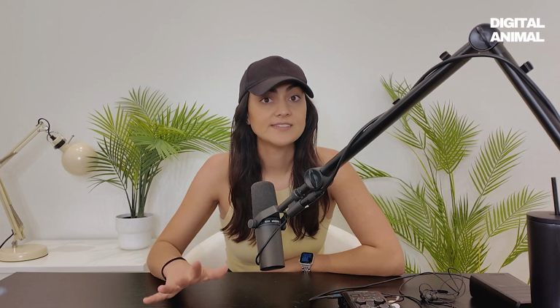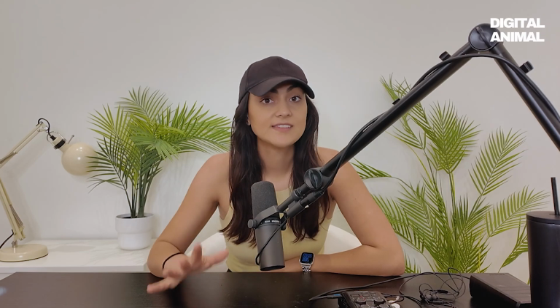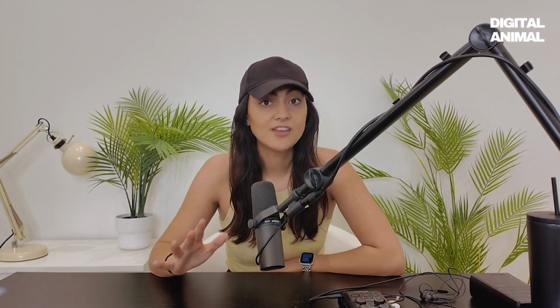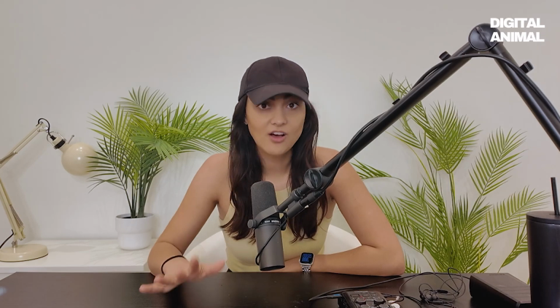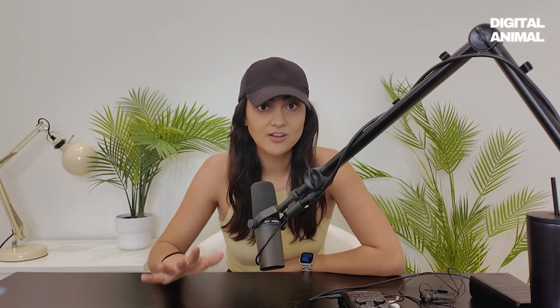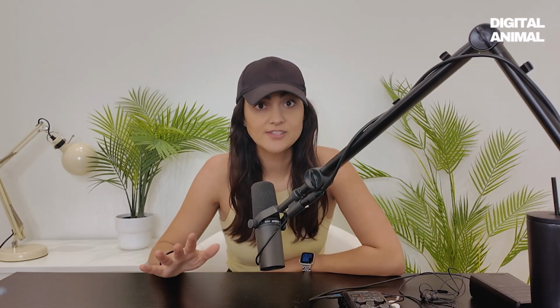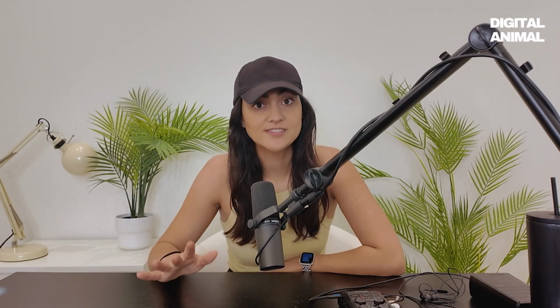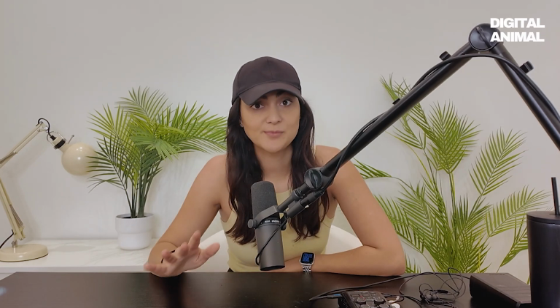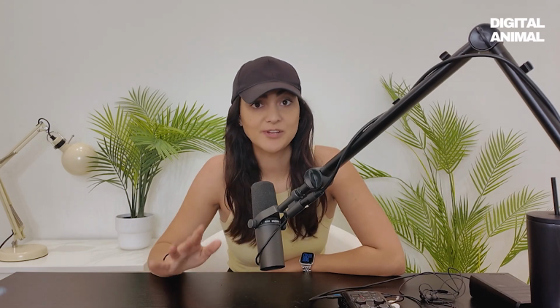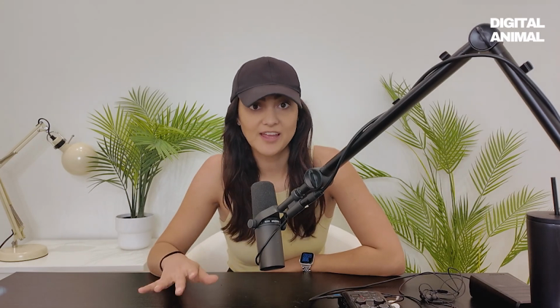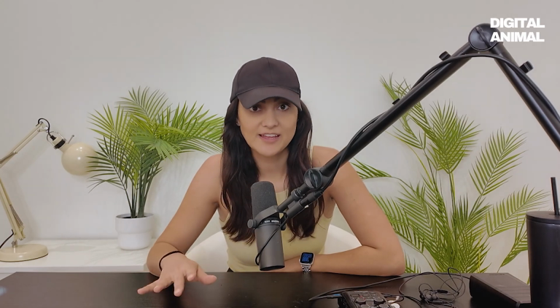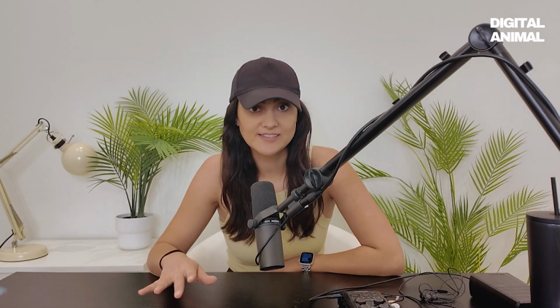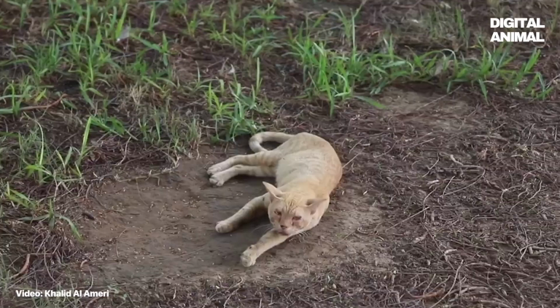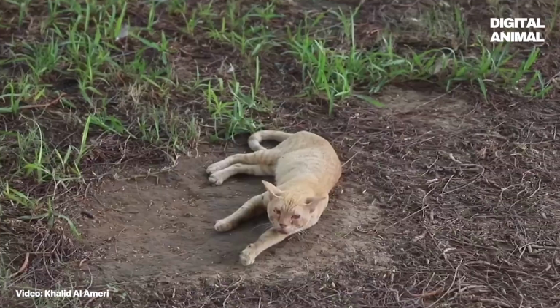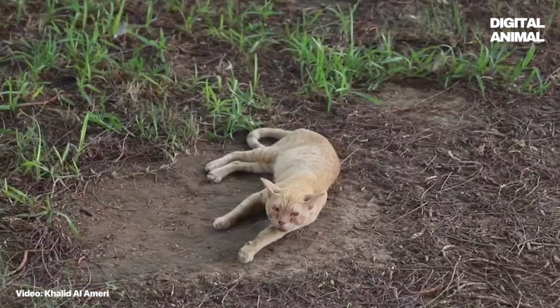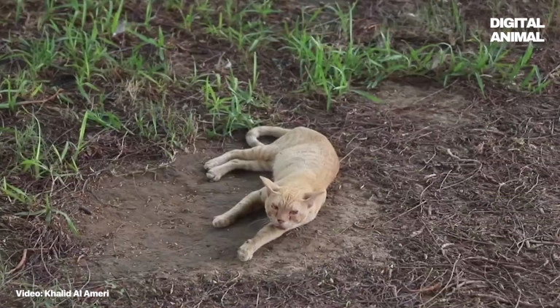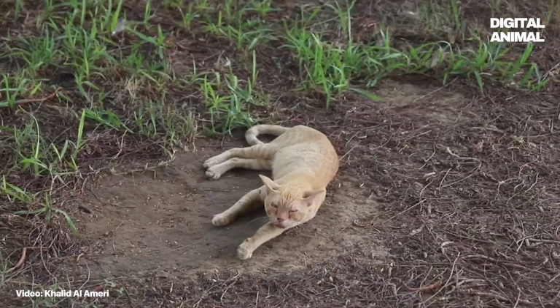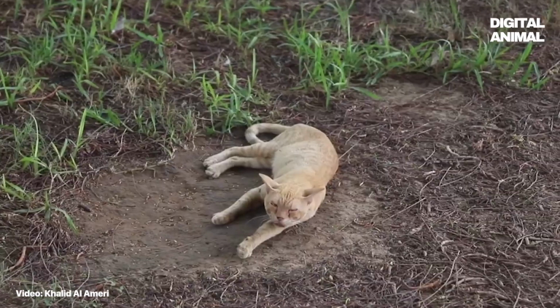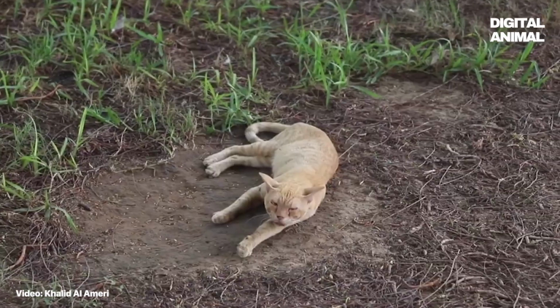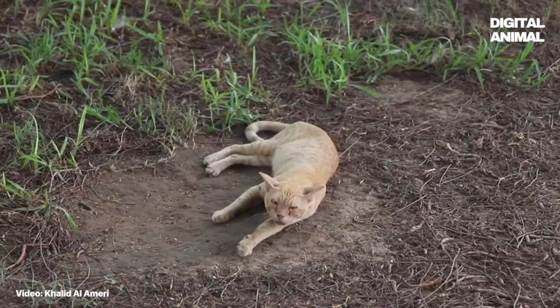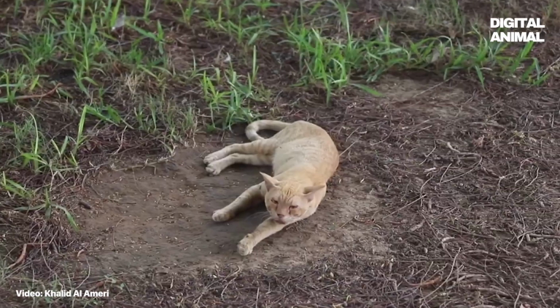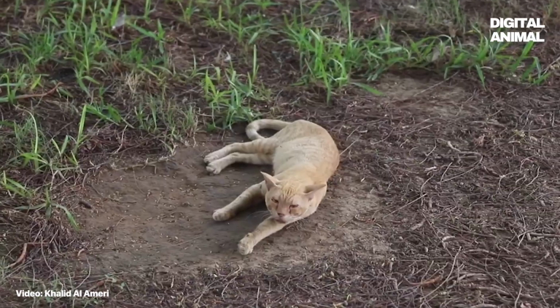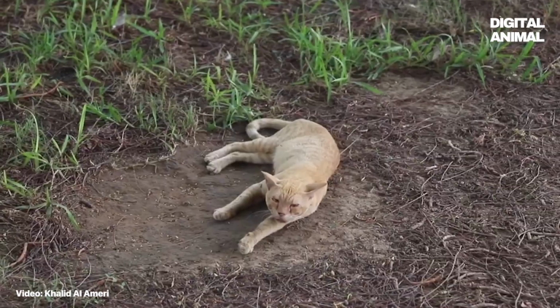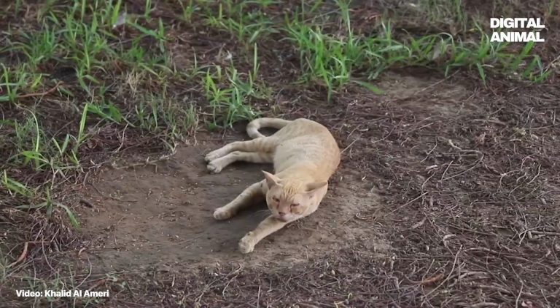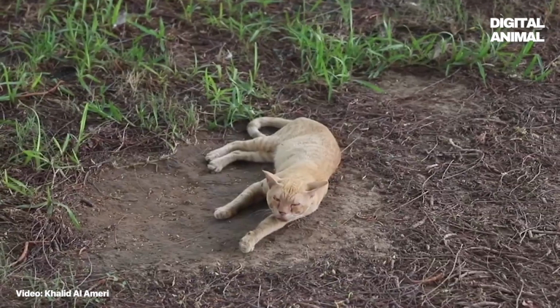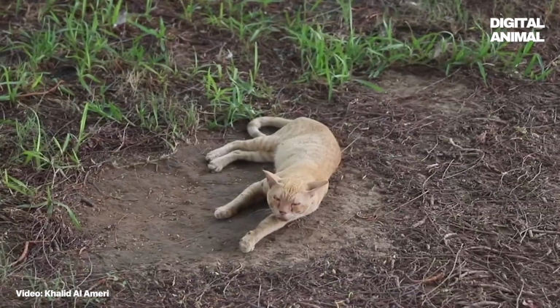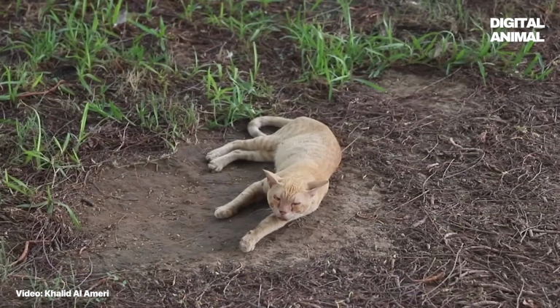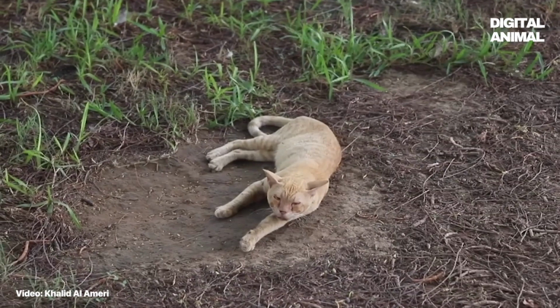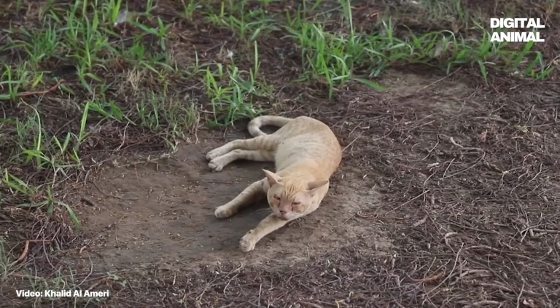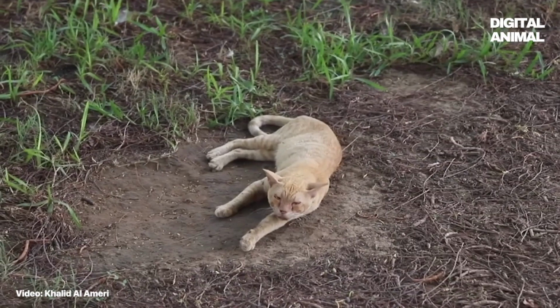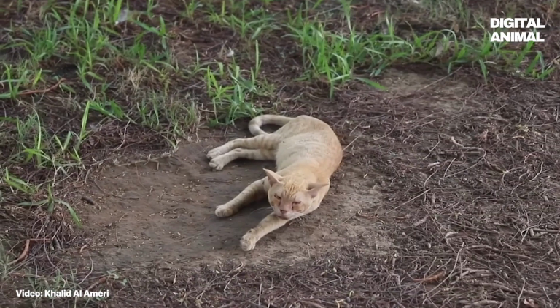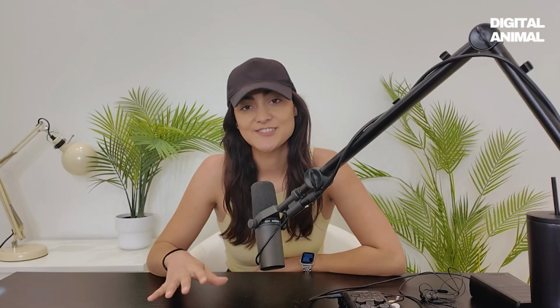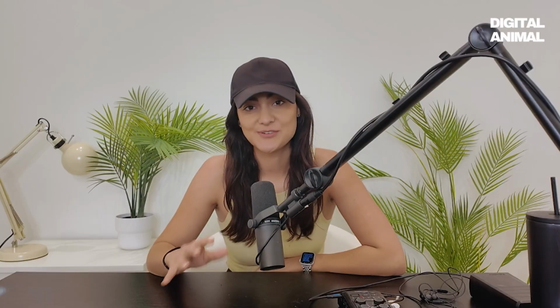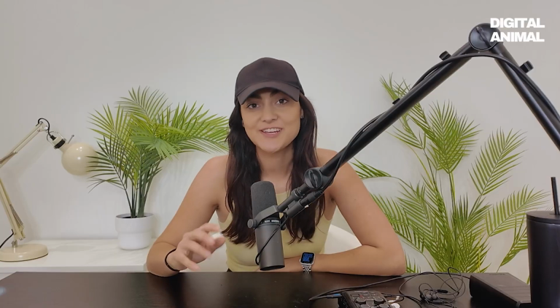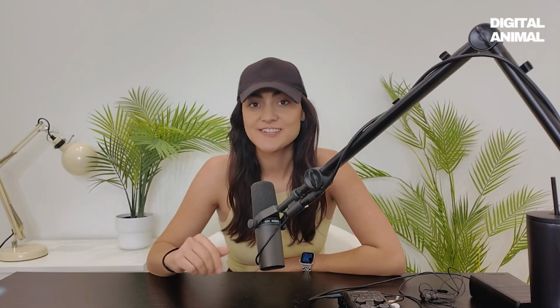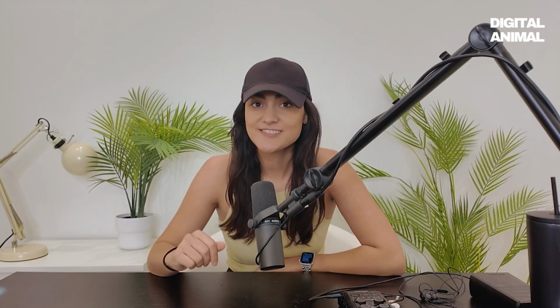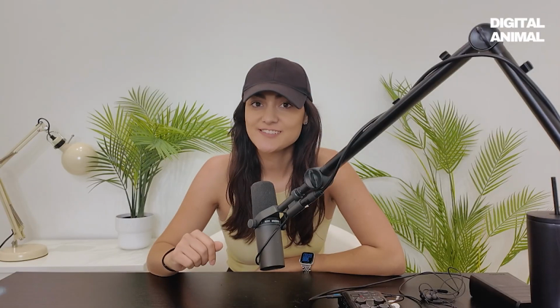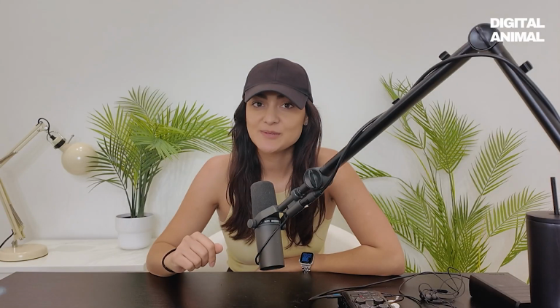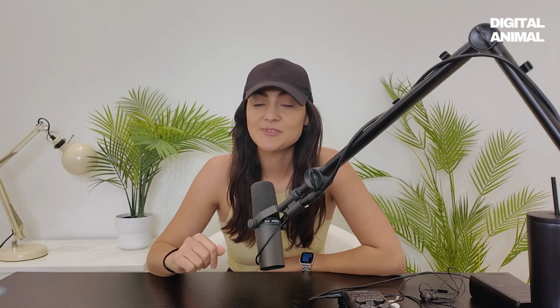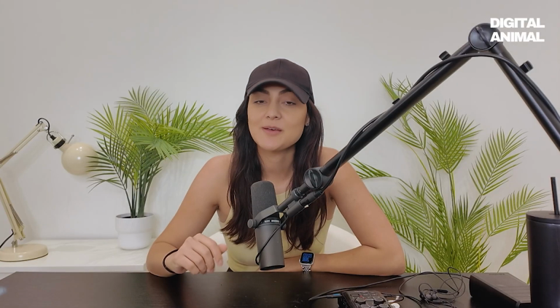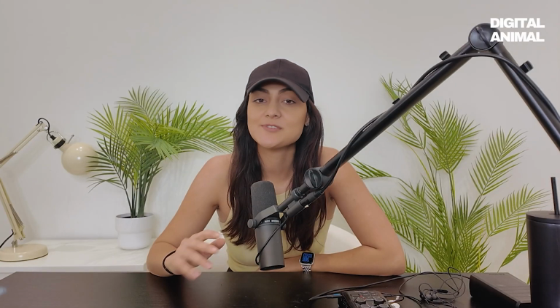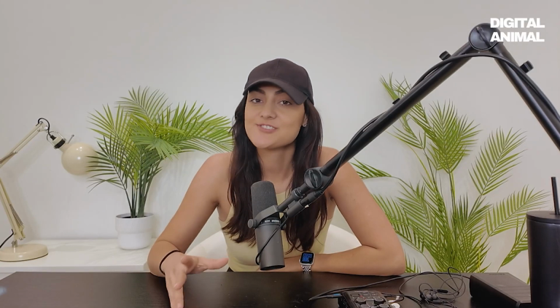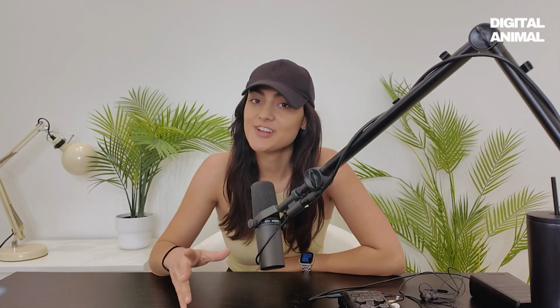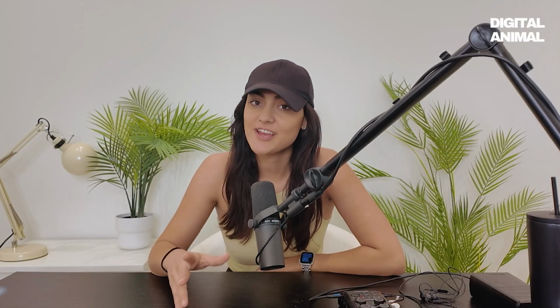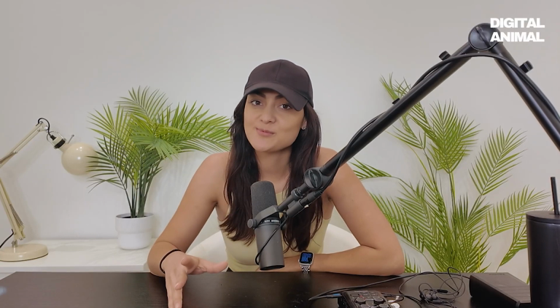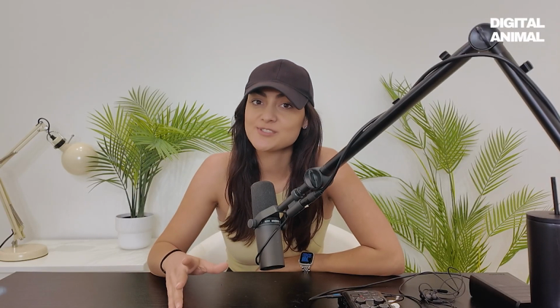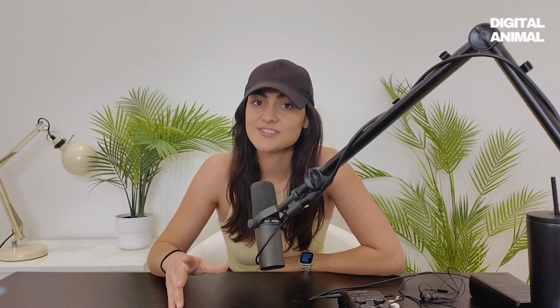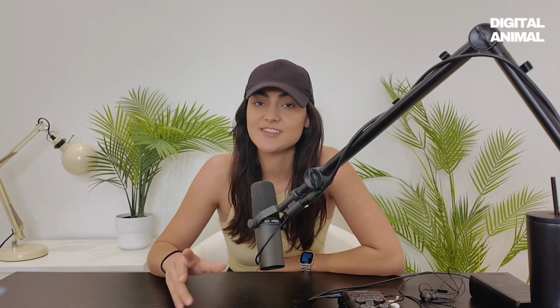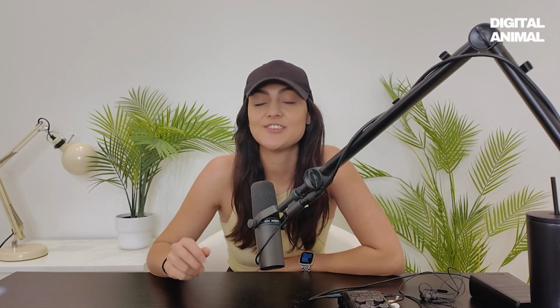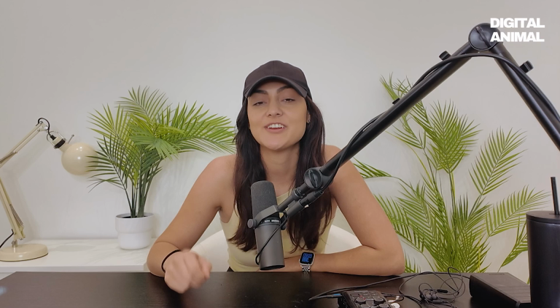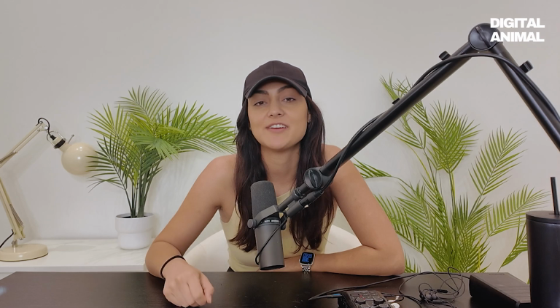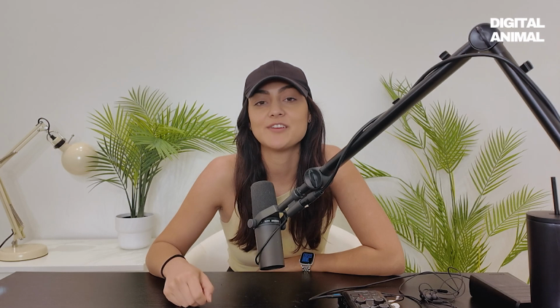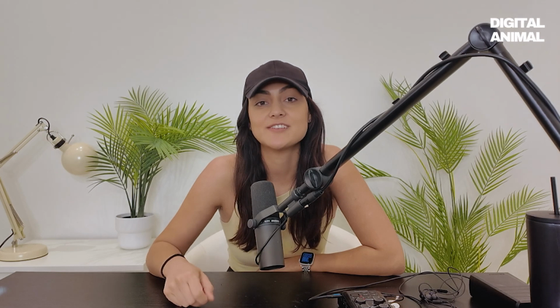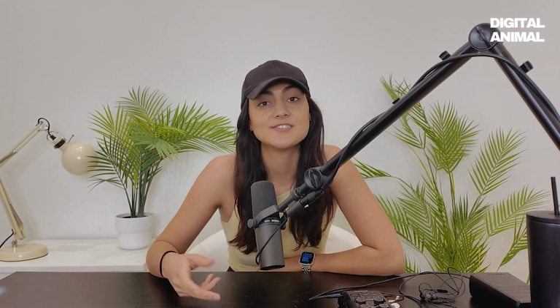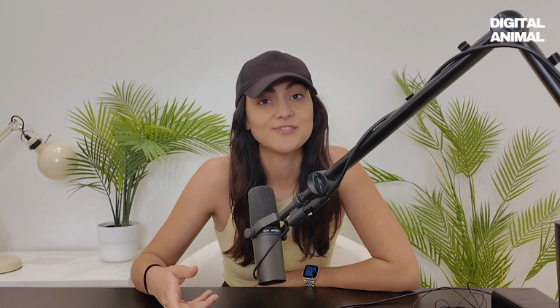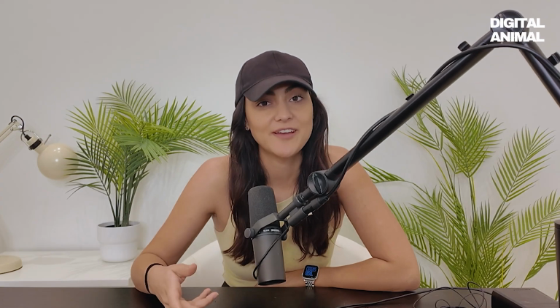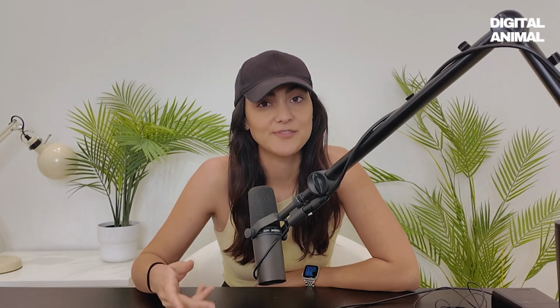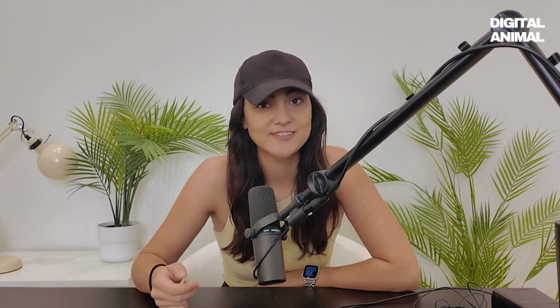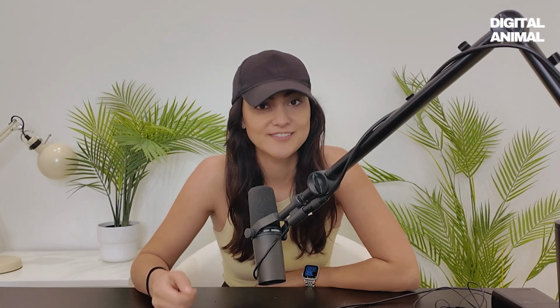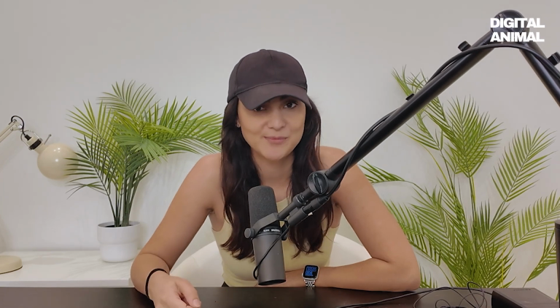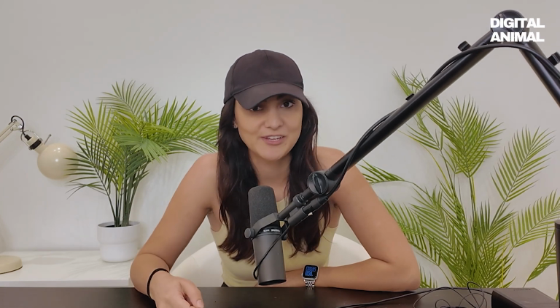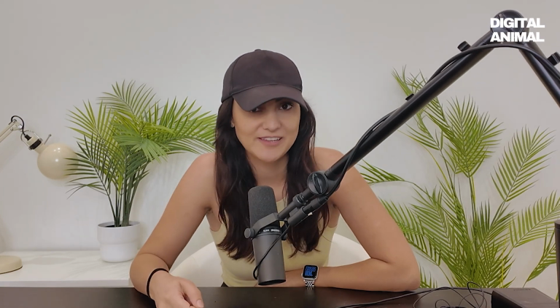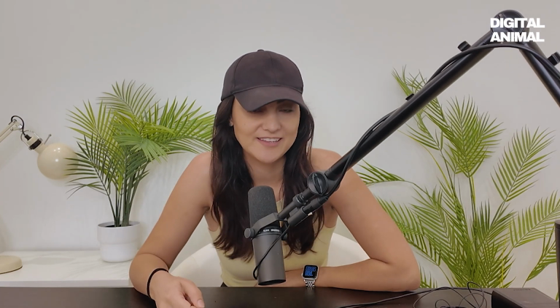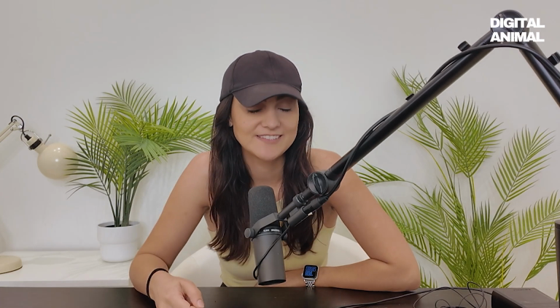It's the hottest summer yet and the fur friends outside need your help. Here's a tip to help the stray animals in your area survive the summer heat.